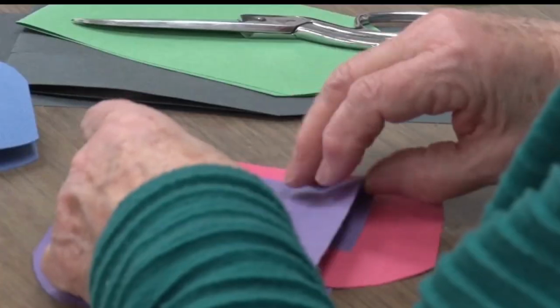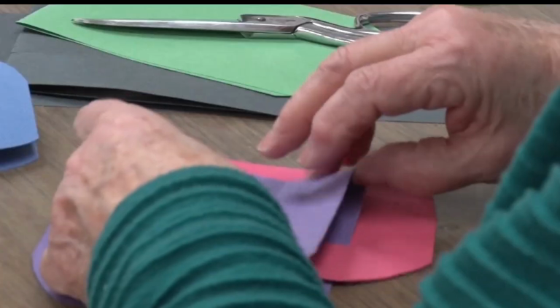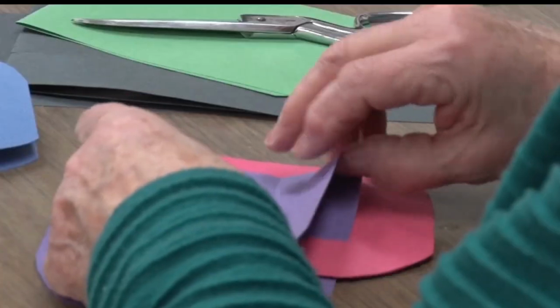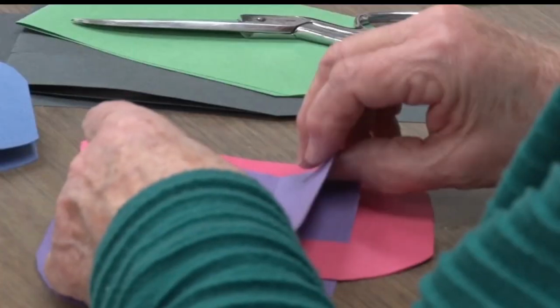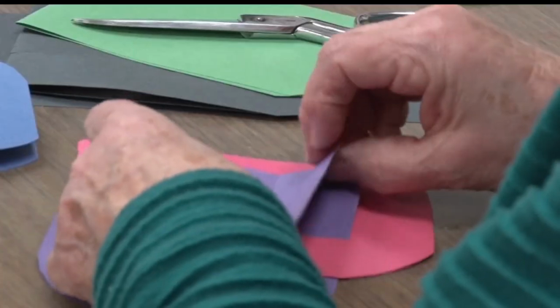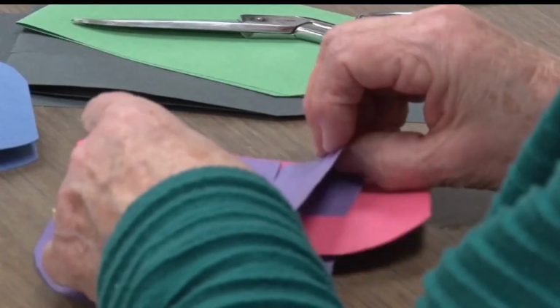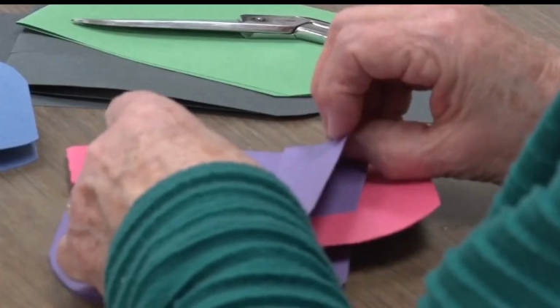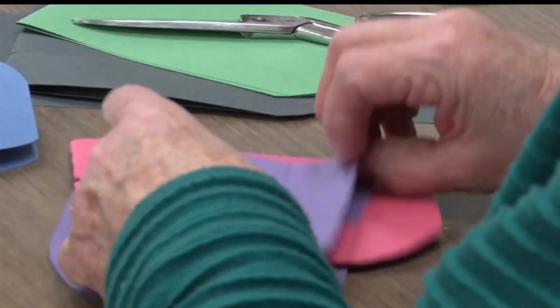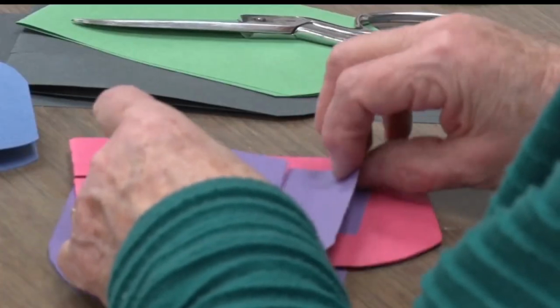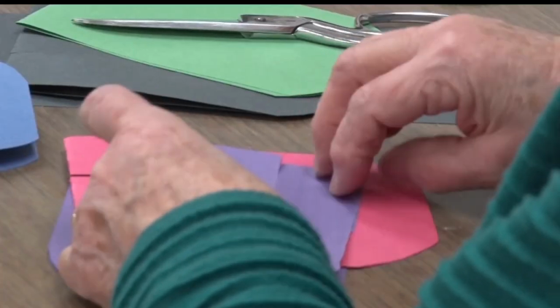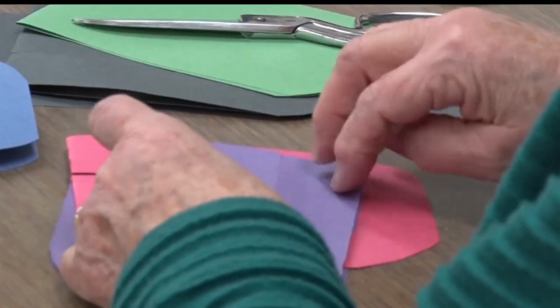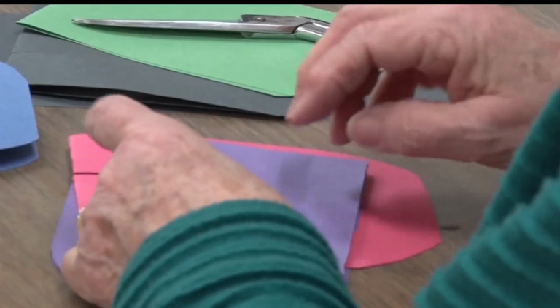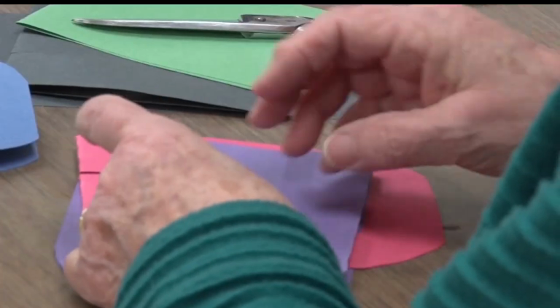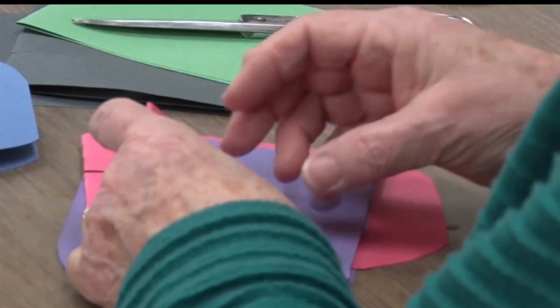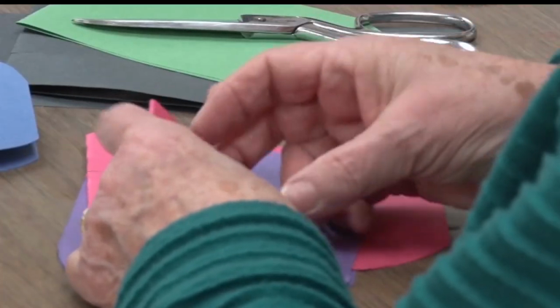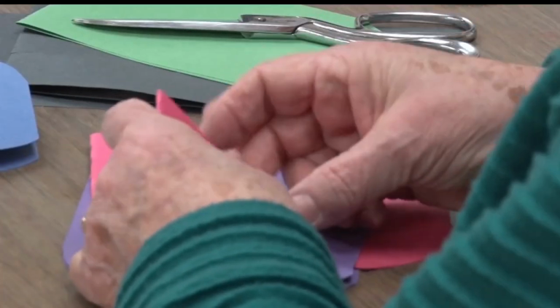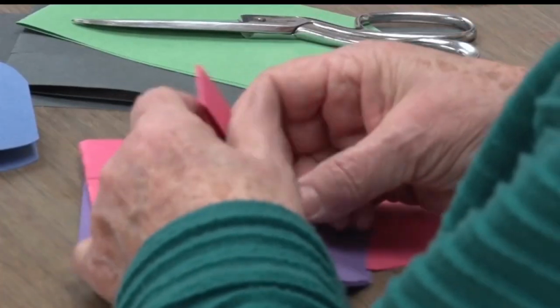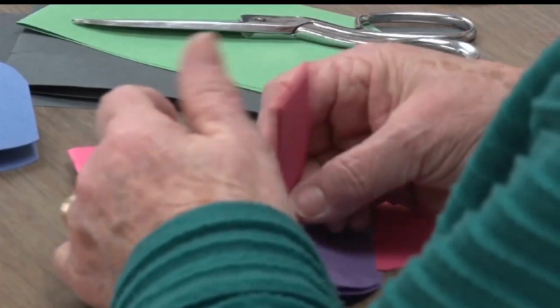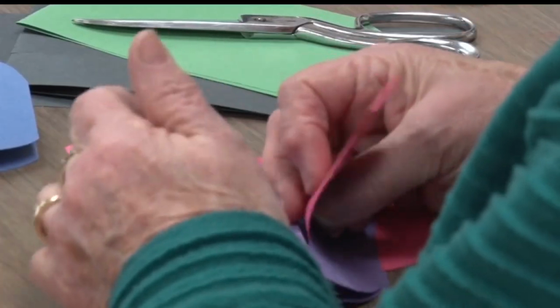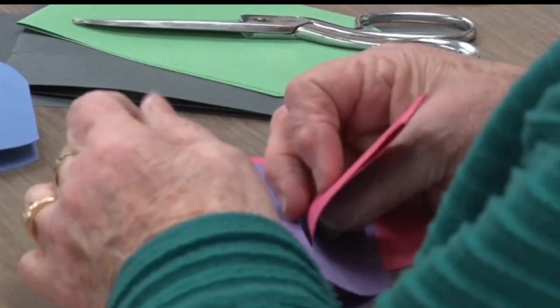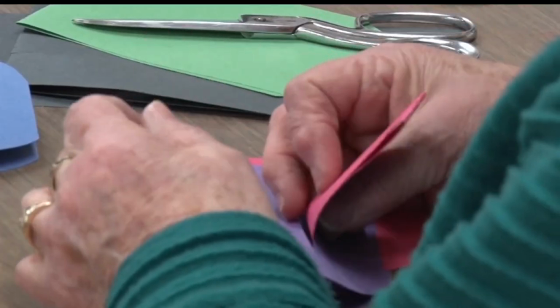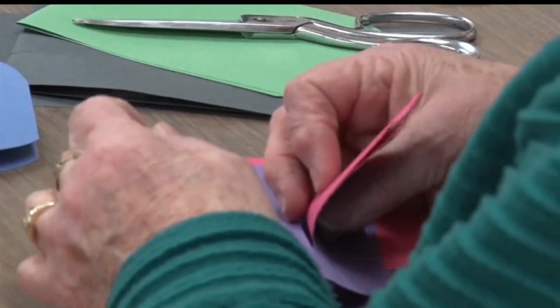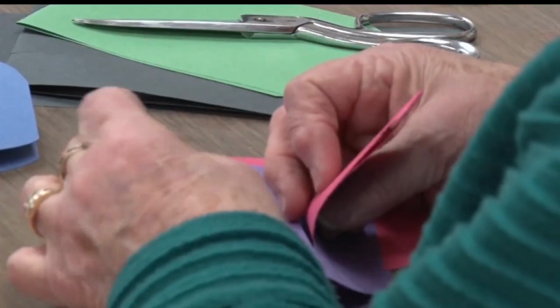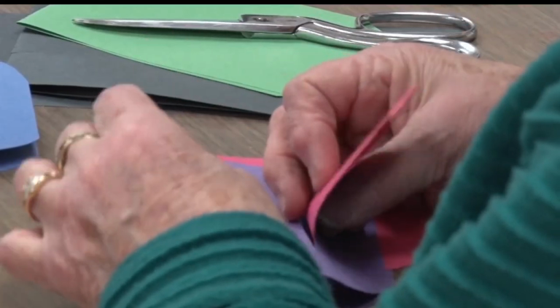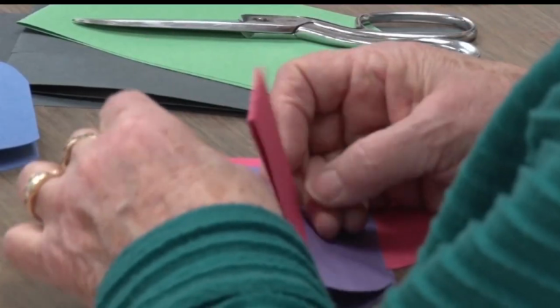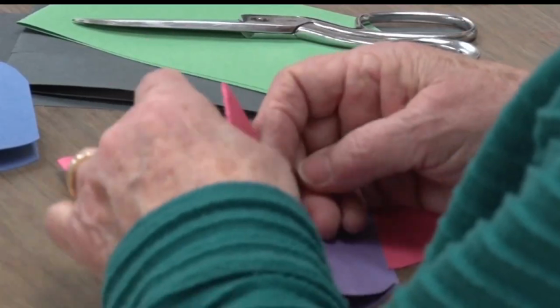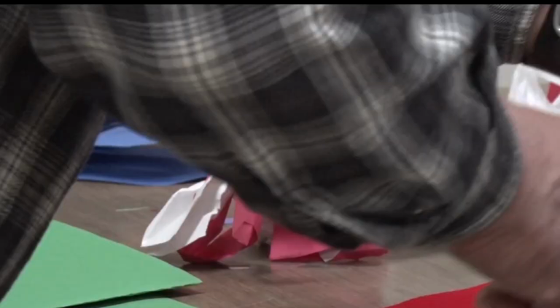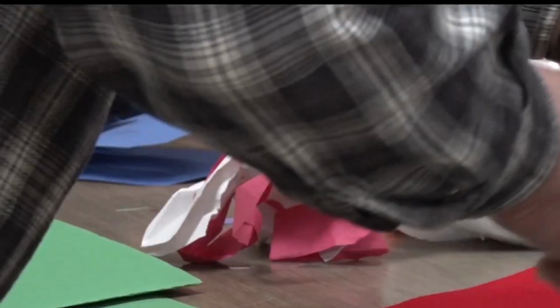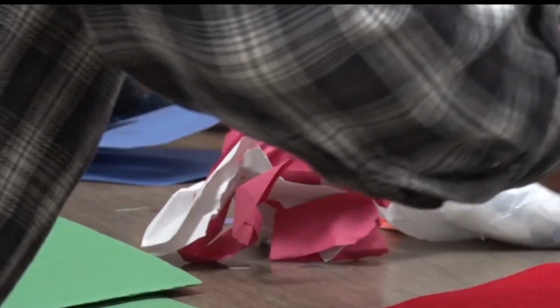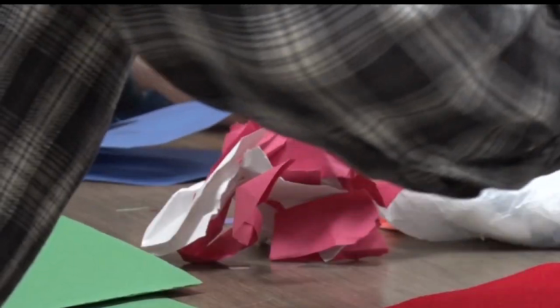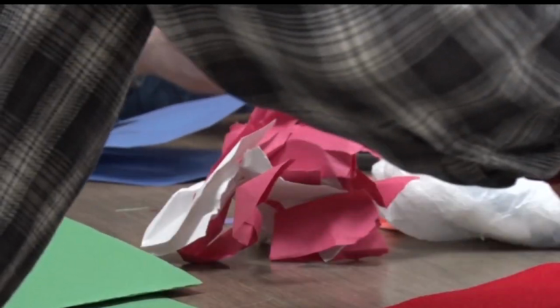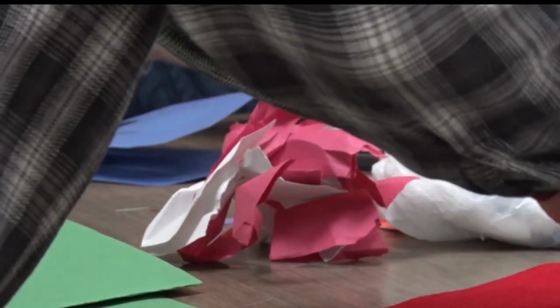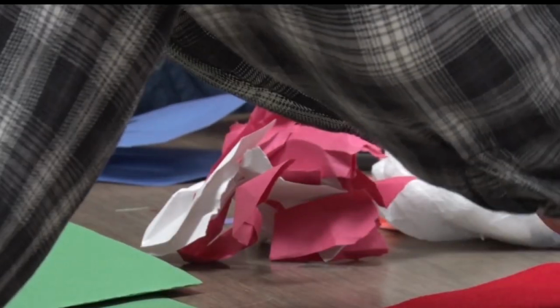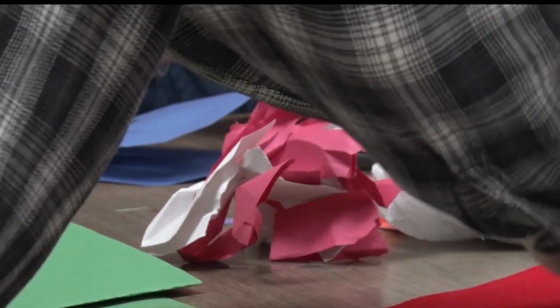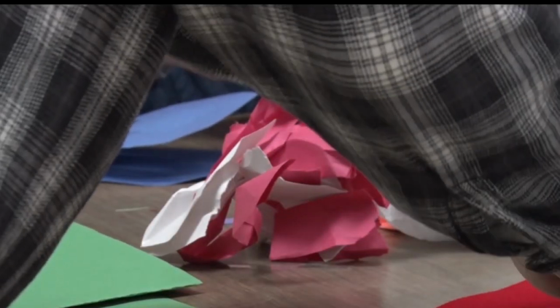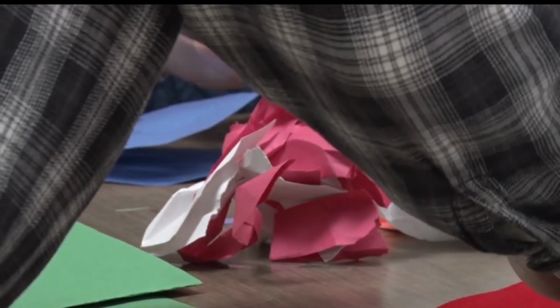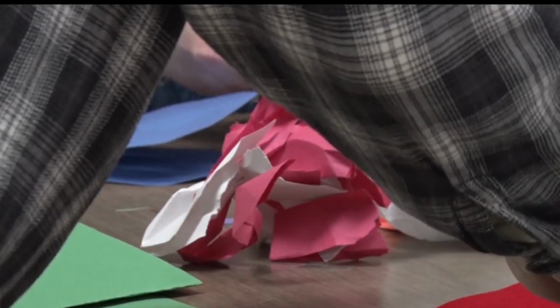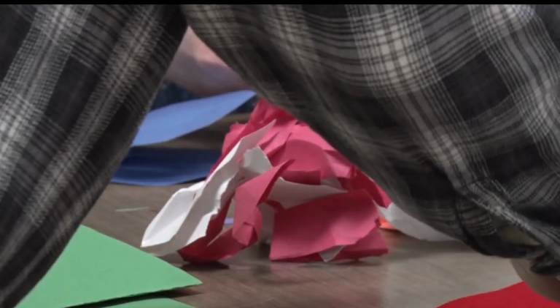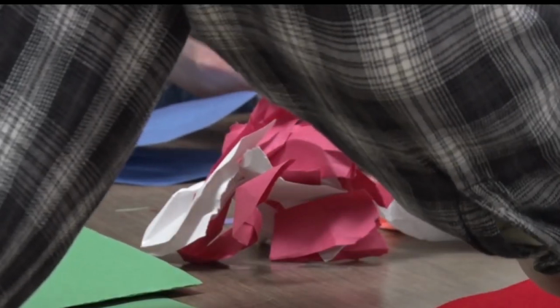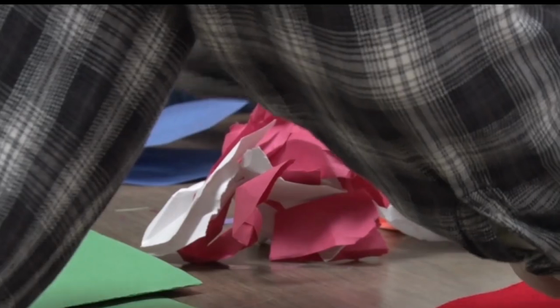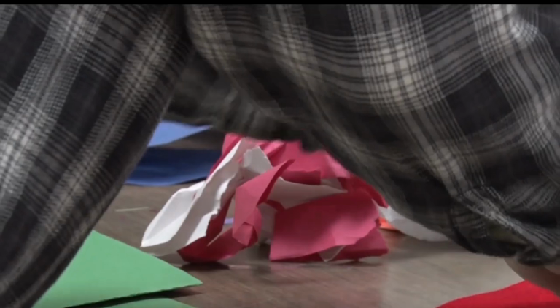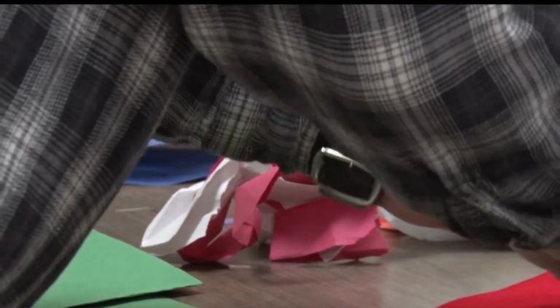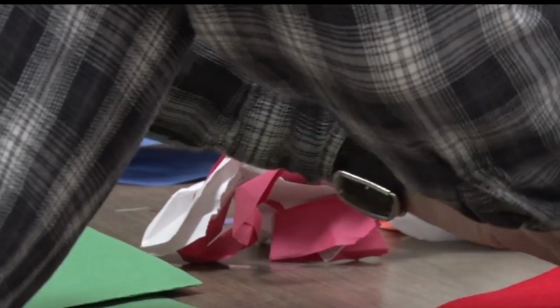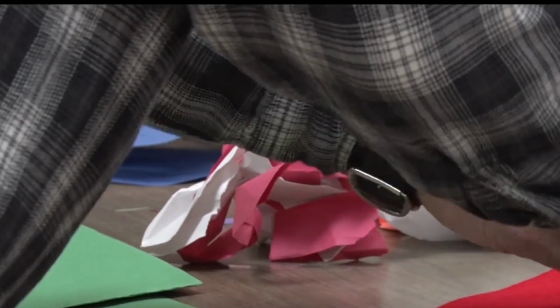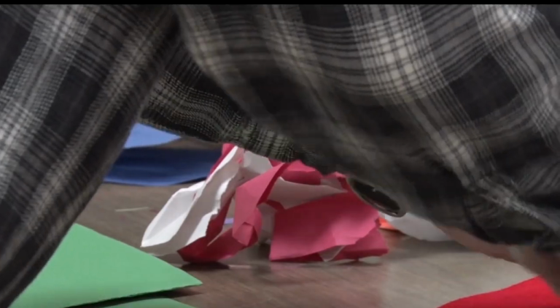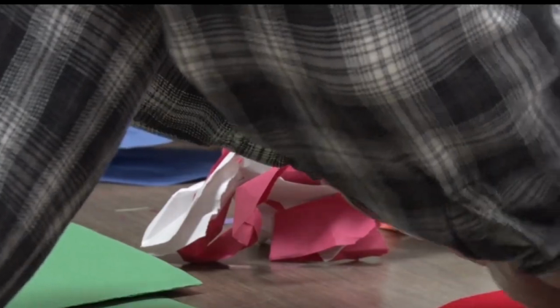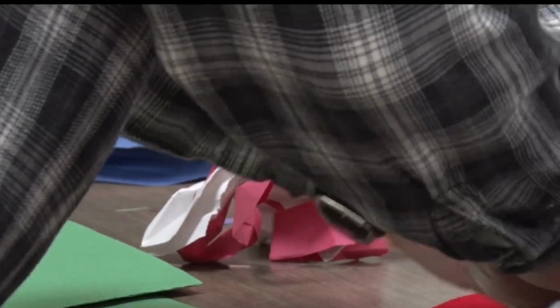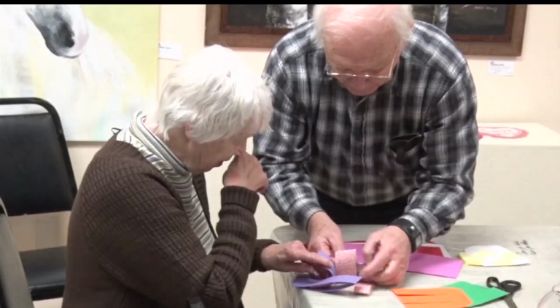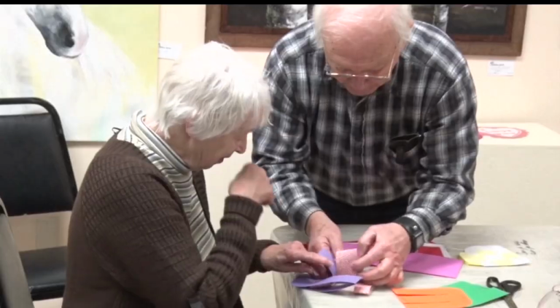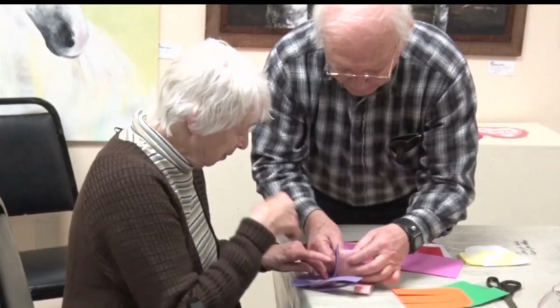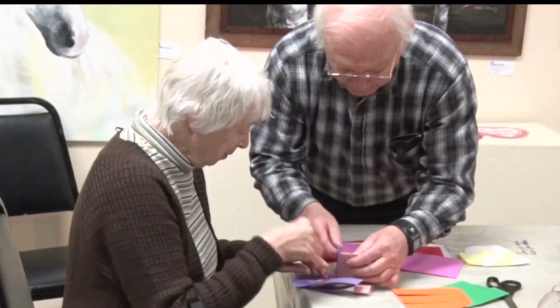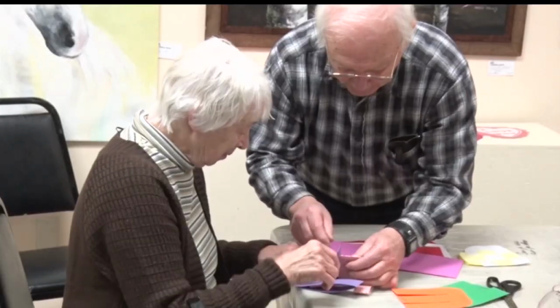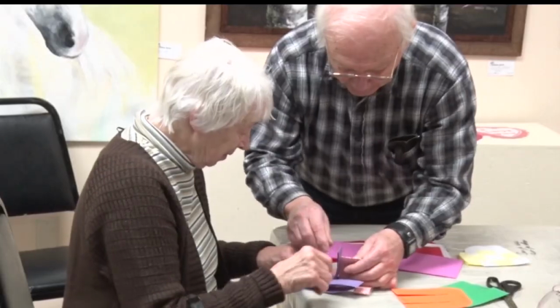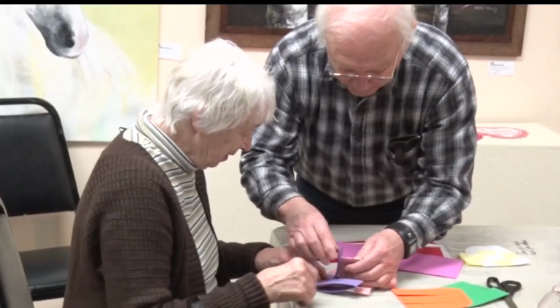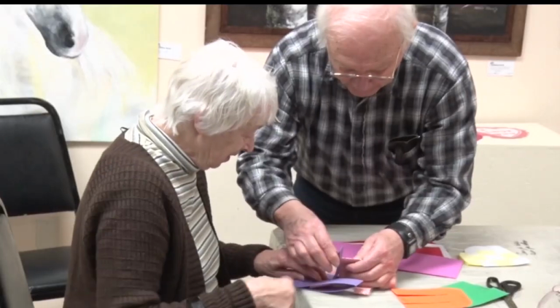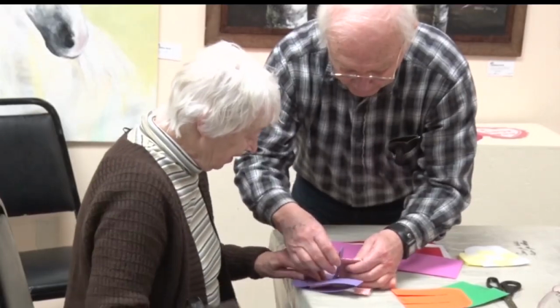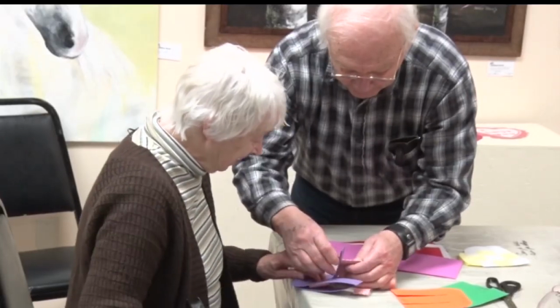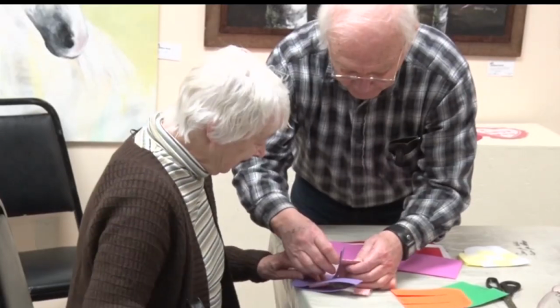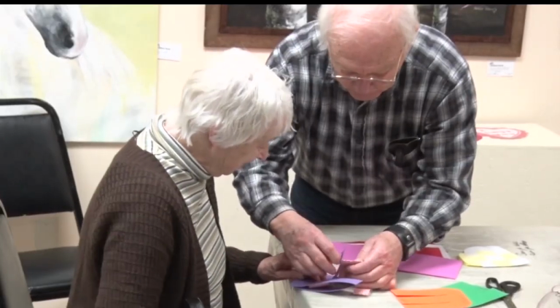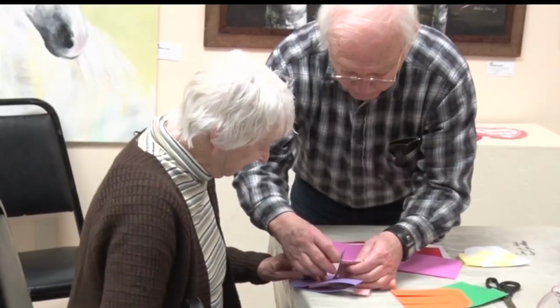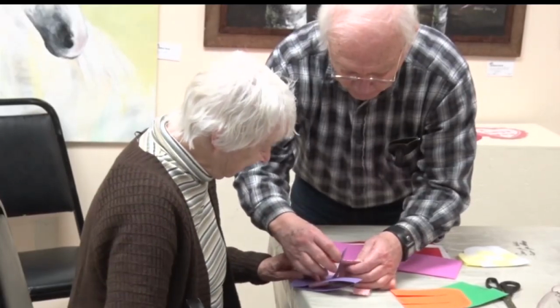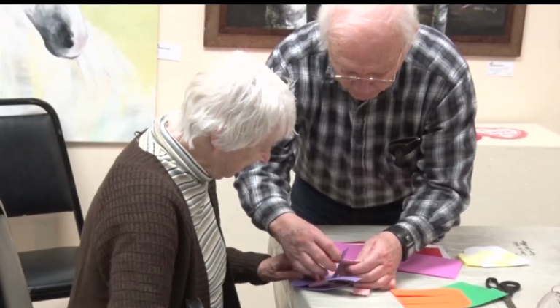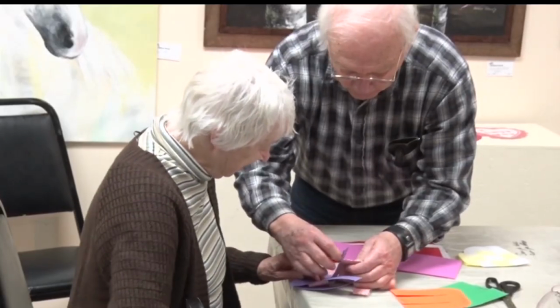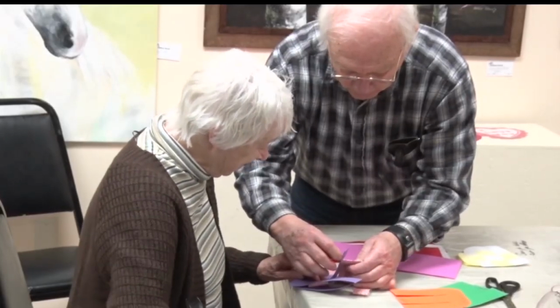After going over, then under, then over again, and adding a few pieces of crumpled paper along the way, everyone finally started to get it.